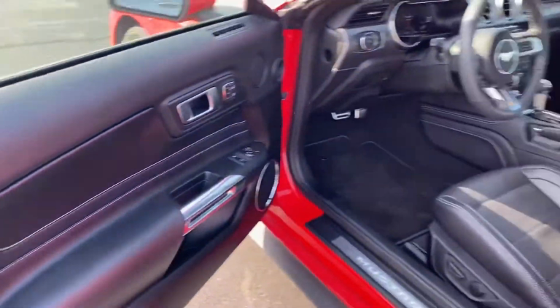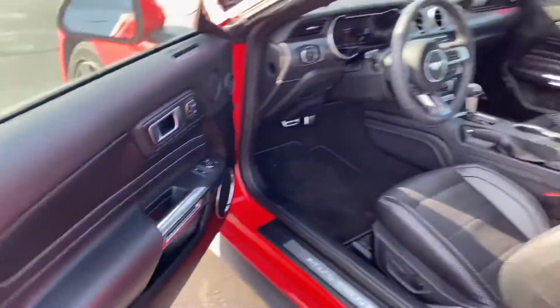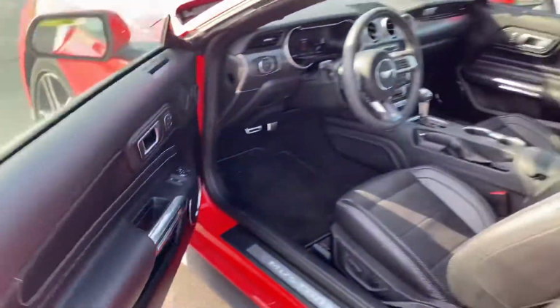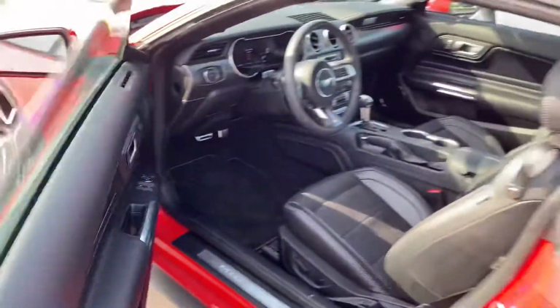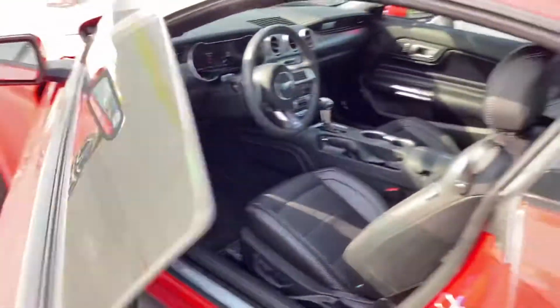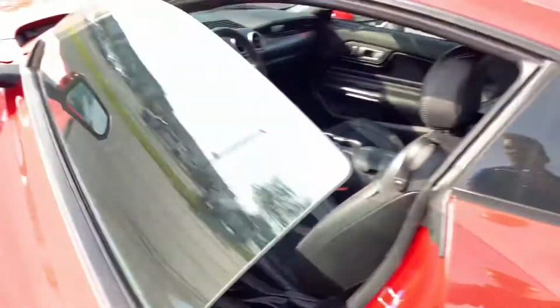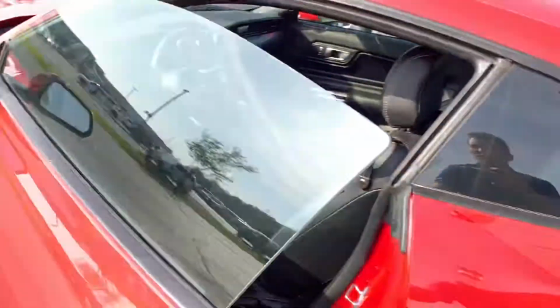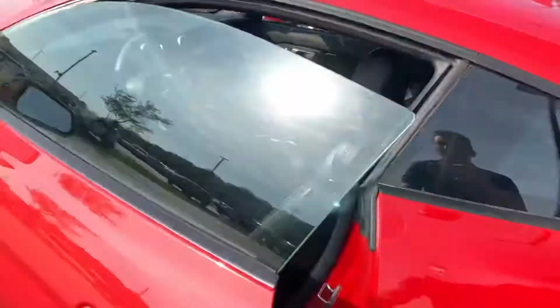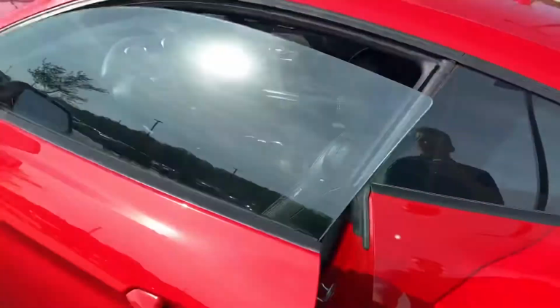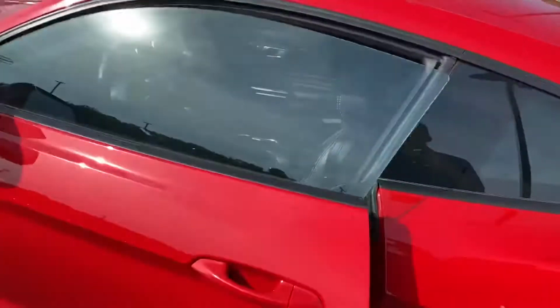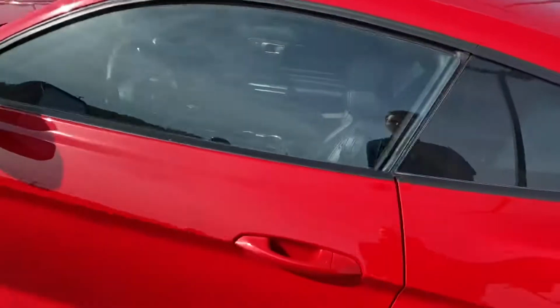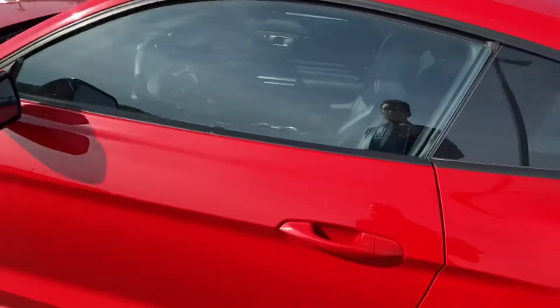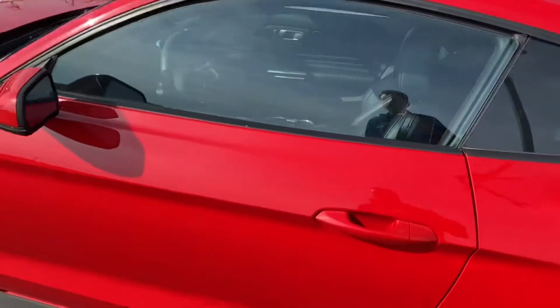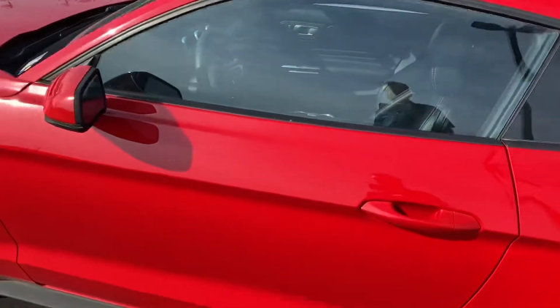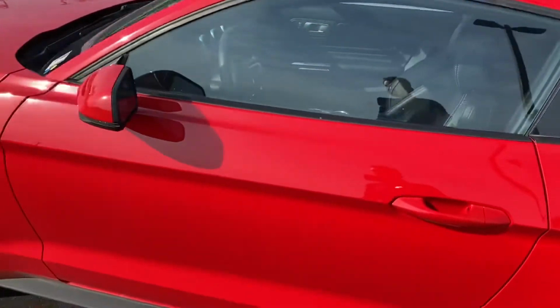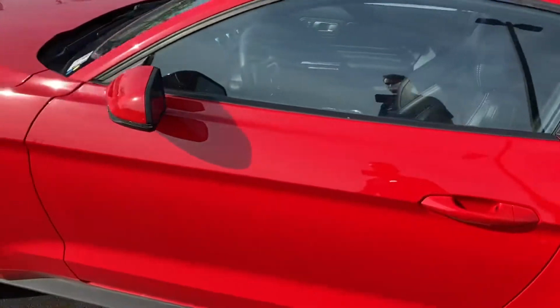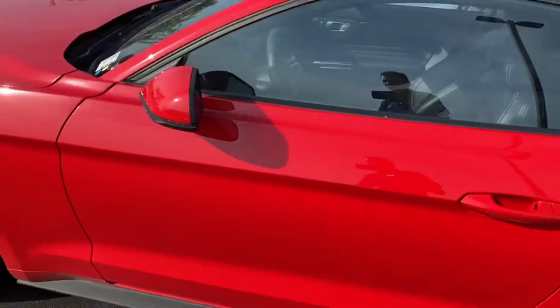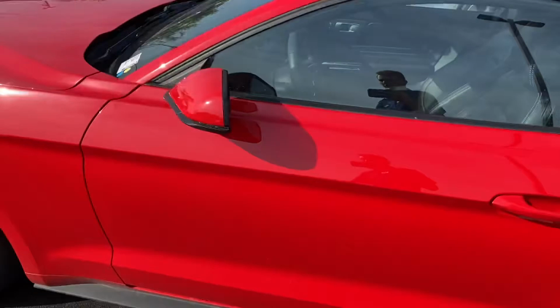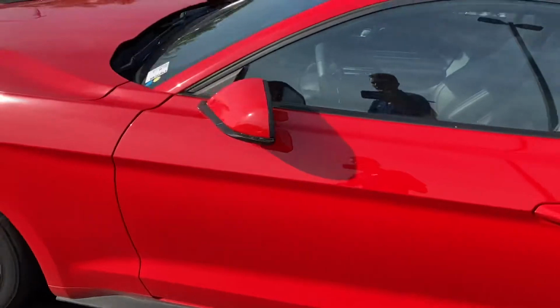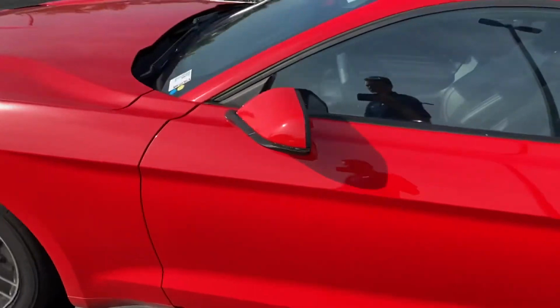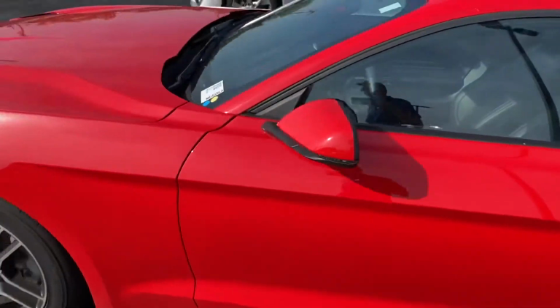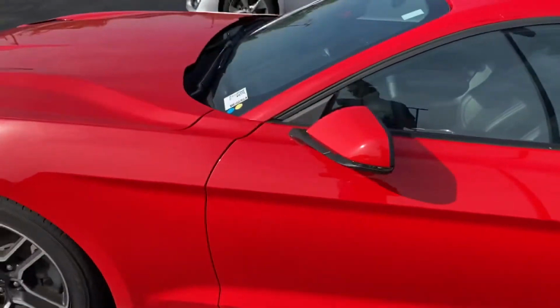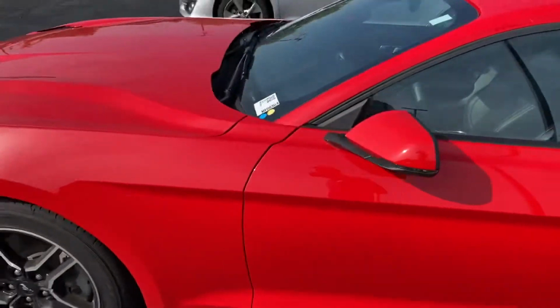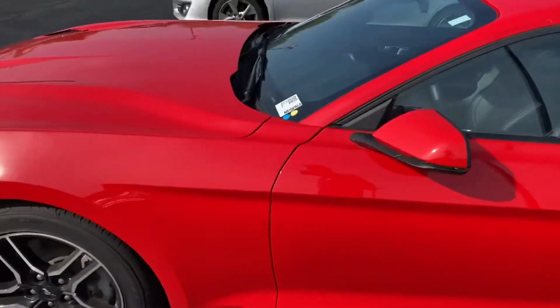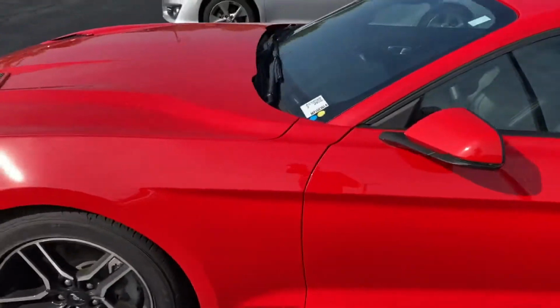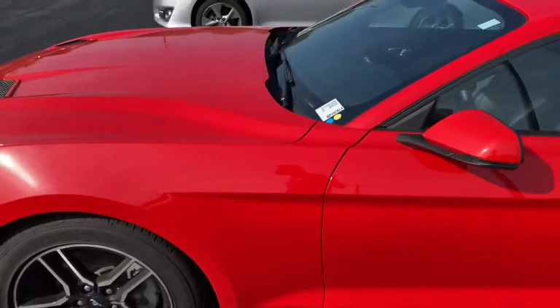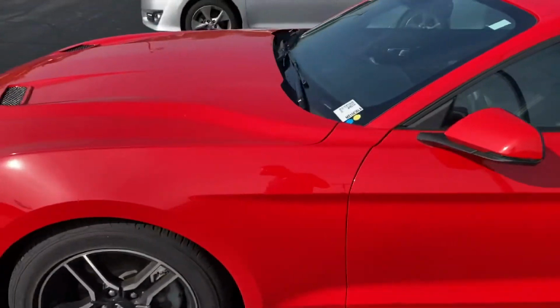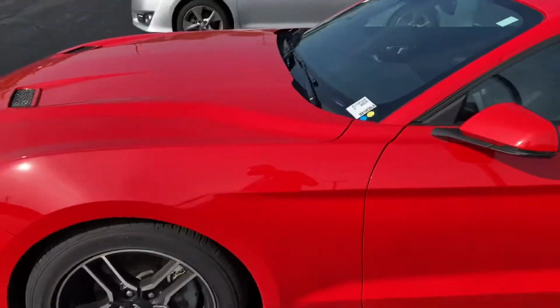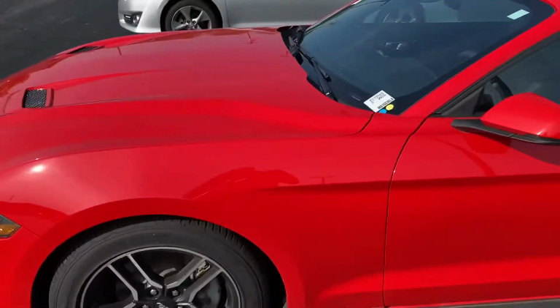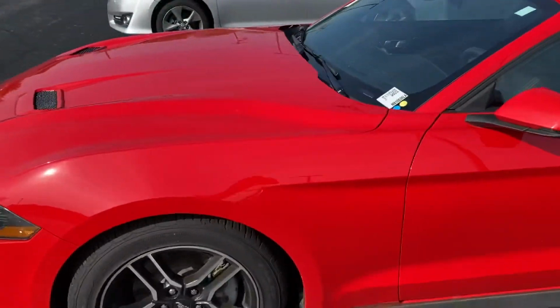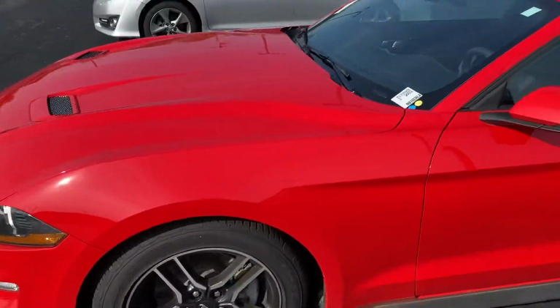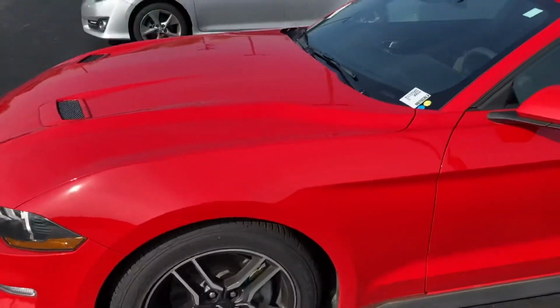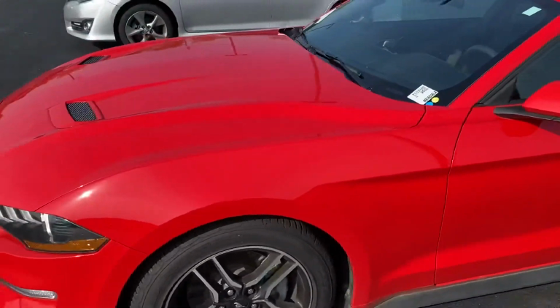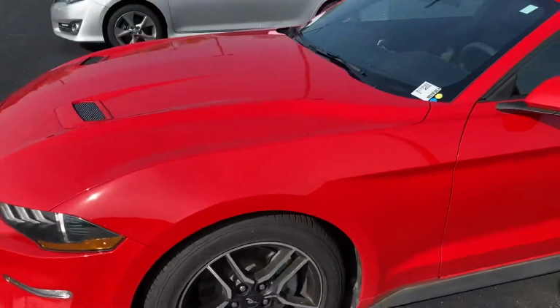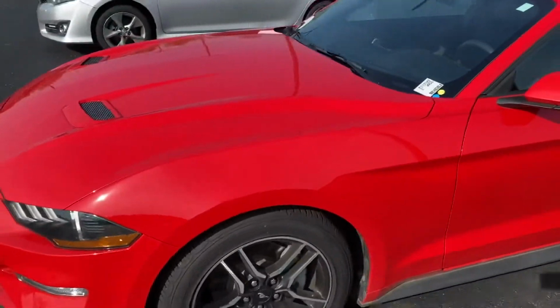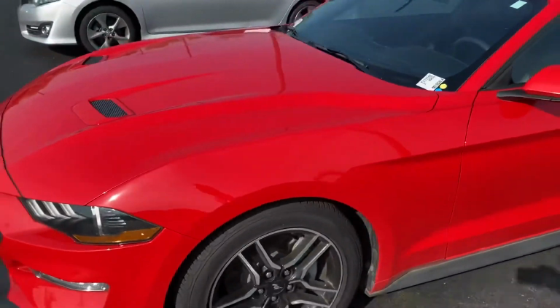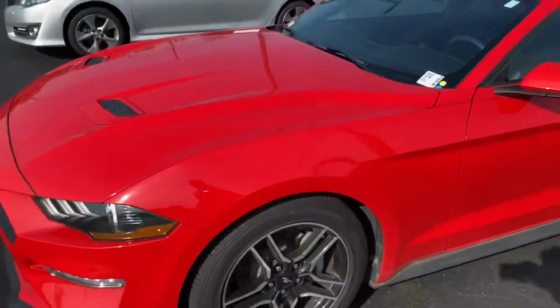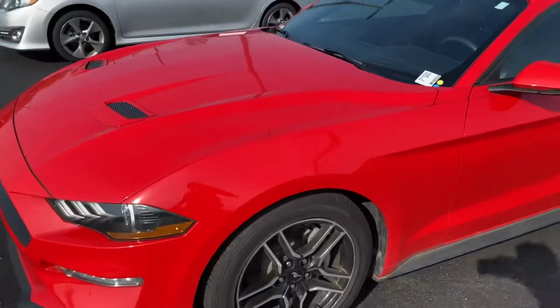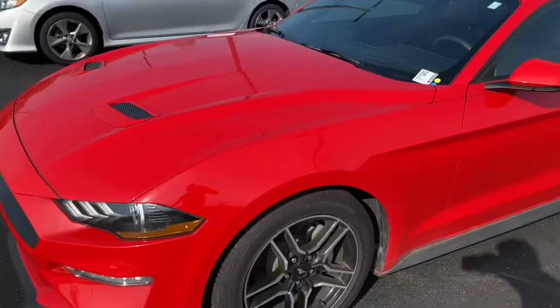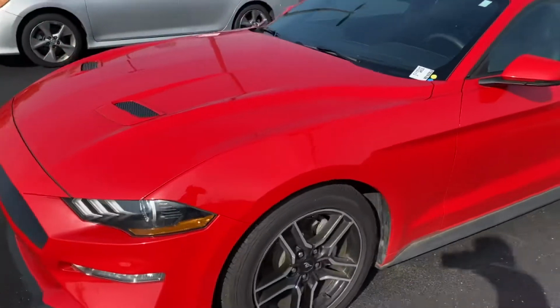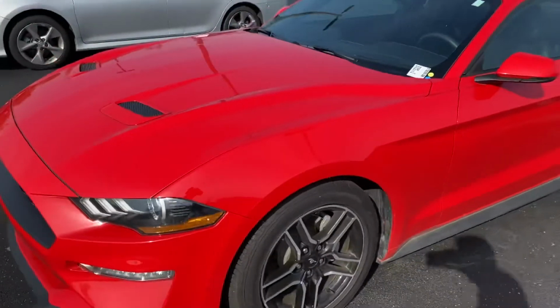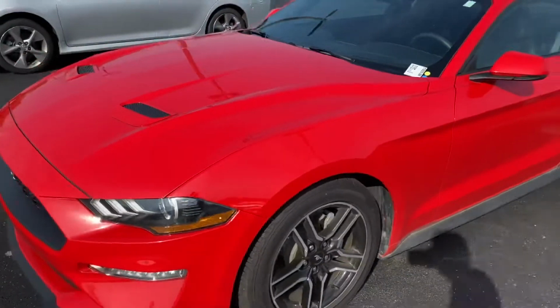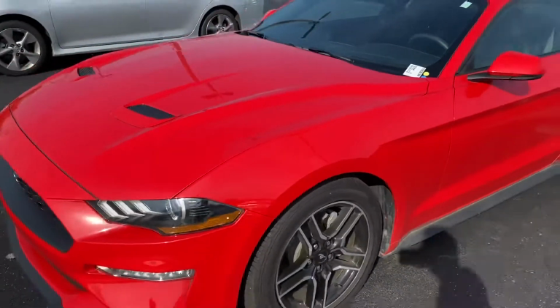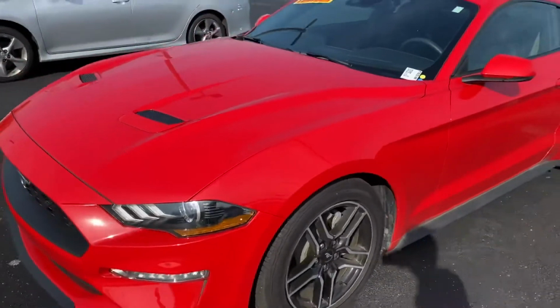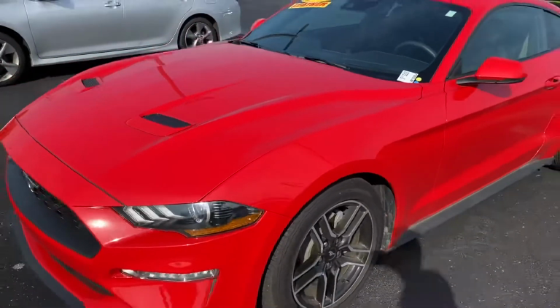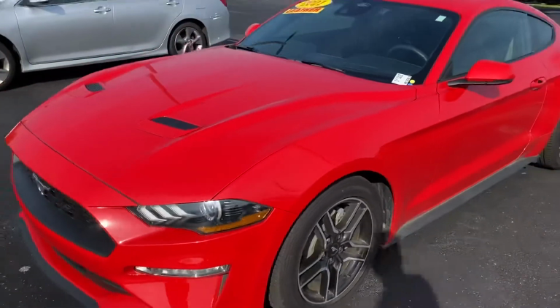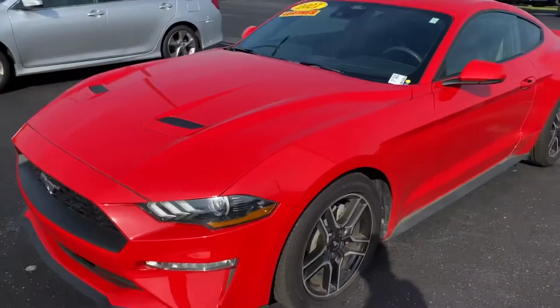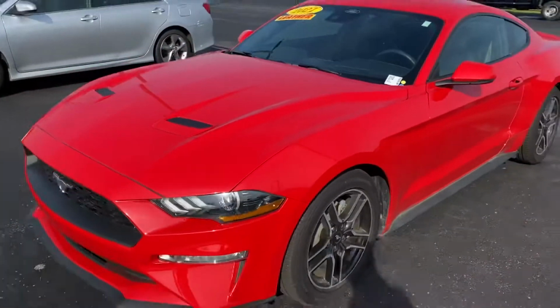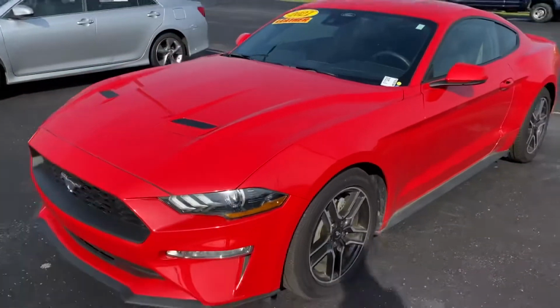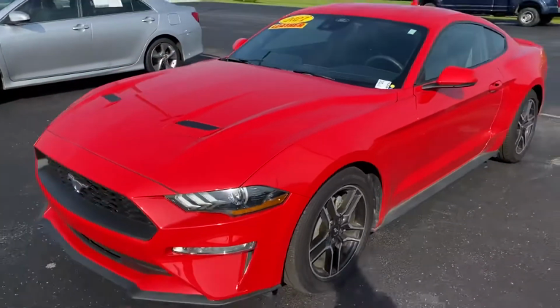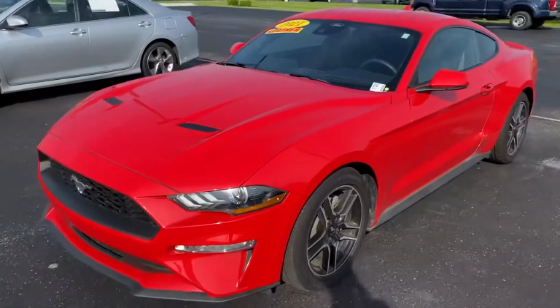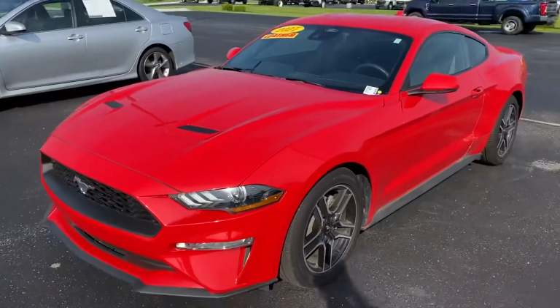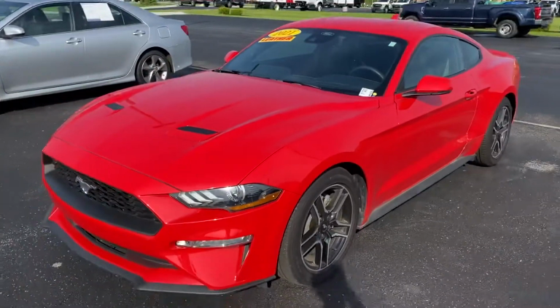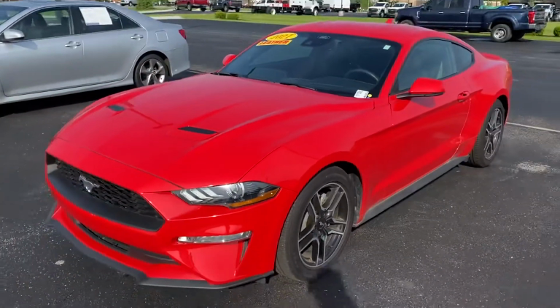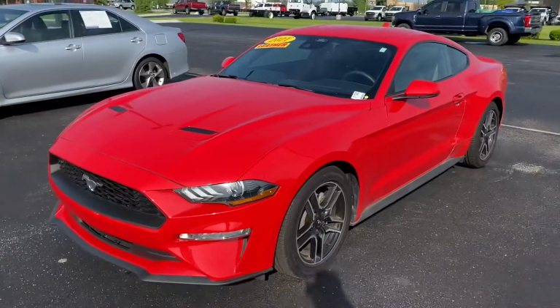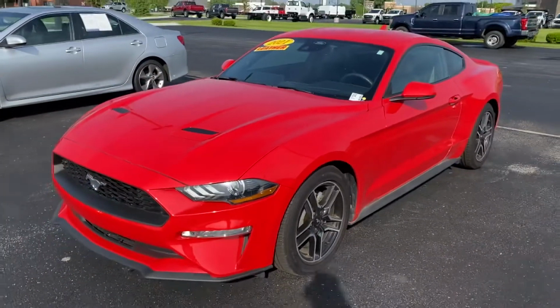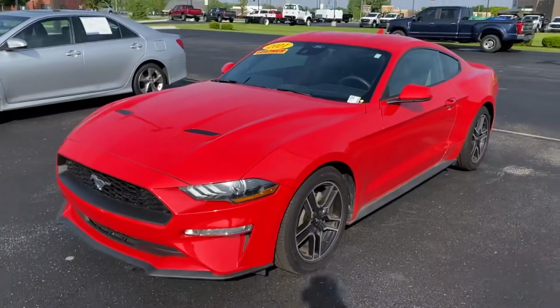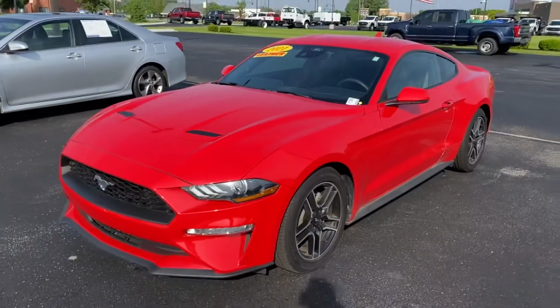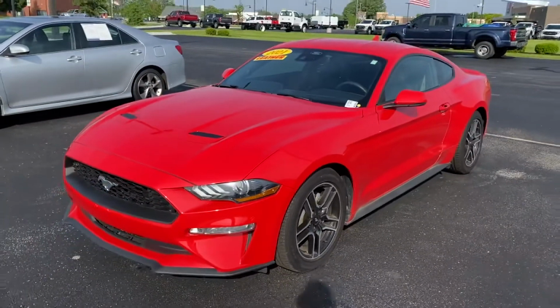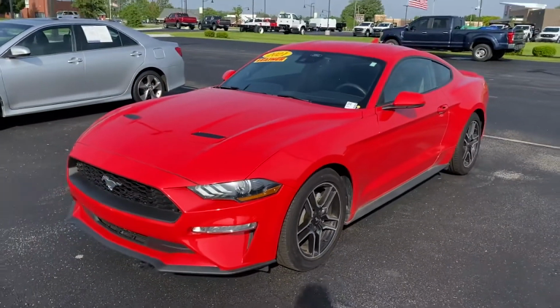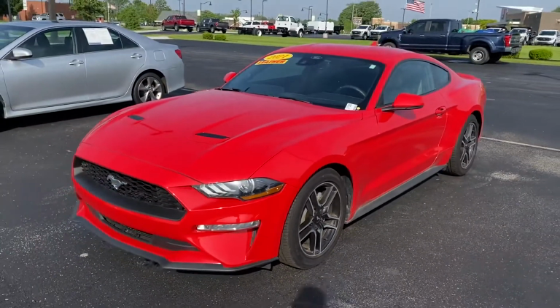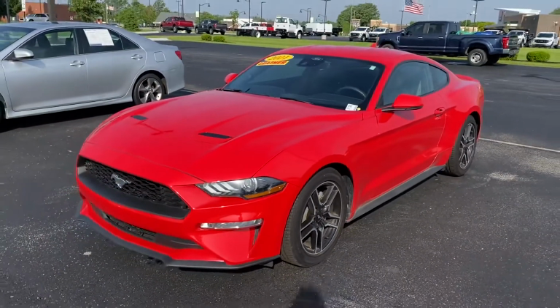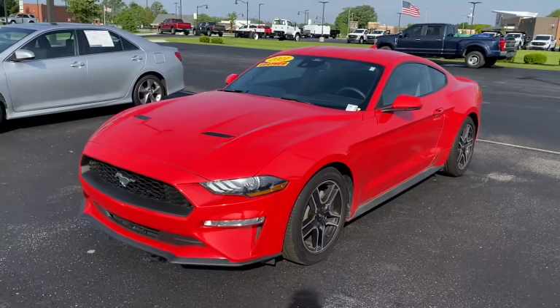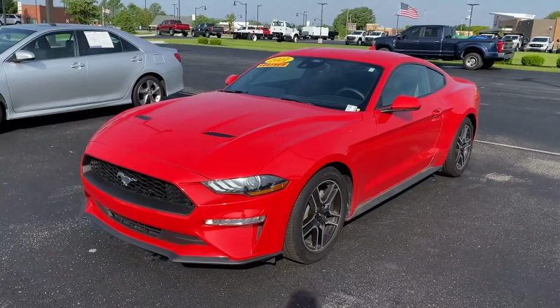If you're interested in this vehicle, feel free to give me a call at 317-852-2231. Thanks, have a good day.